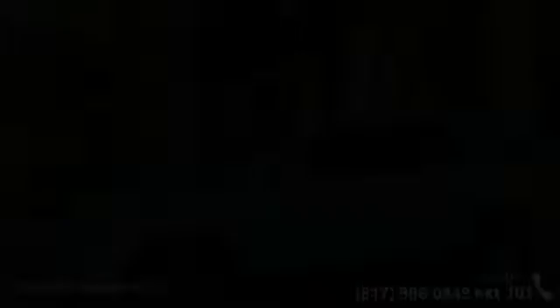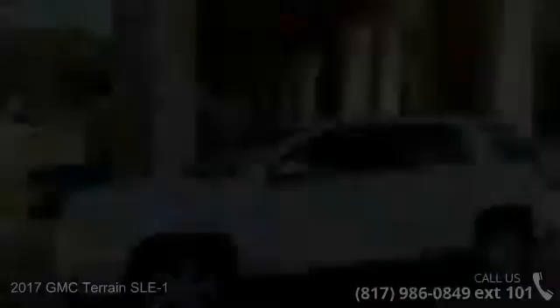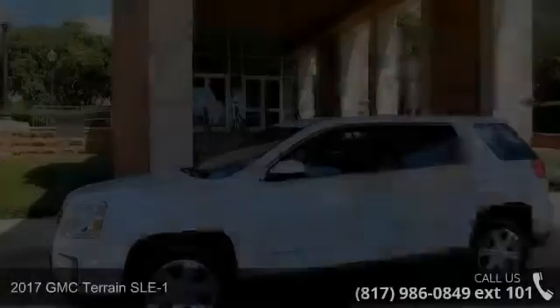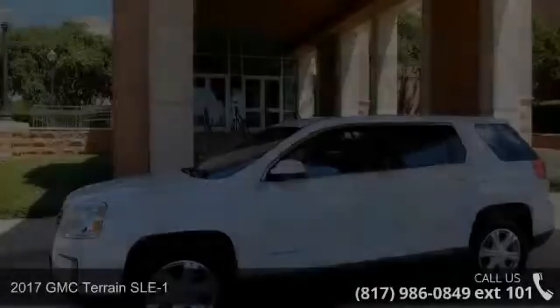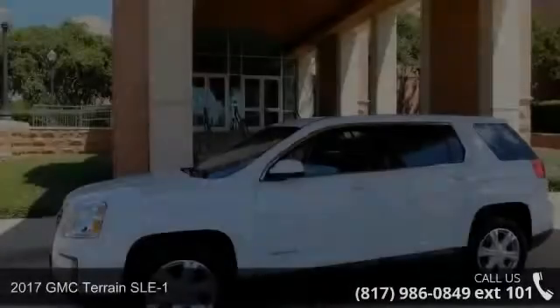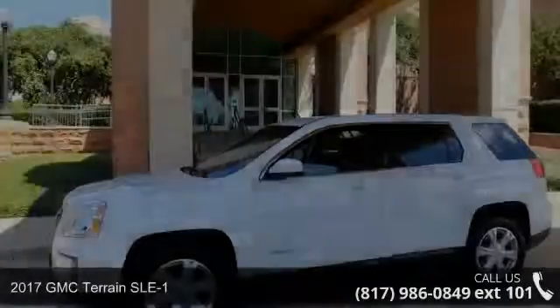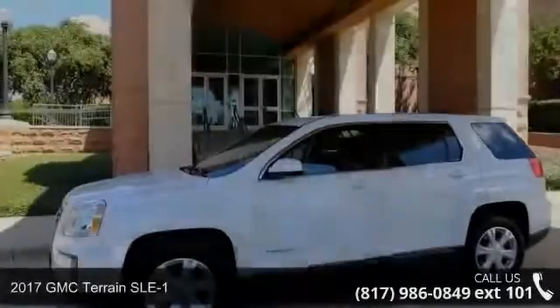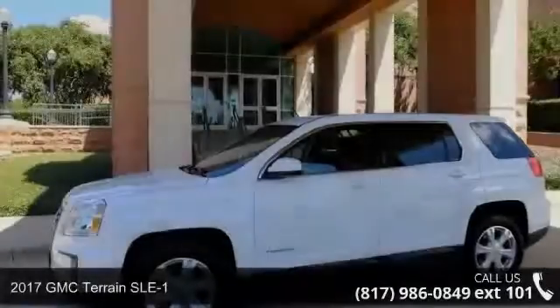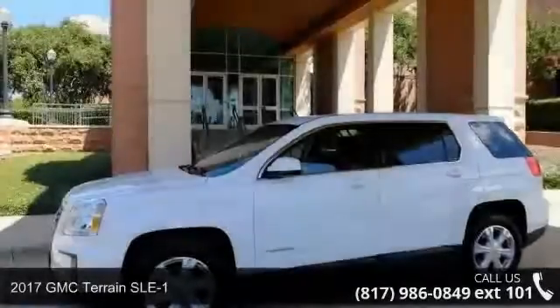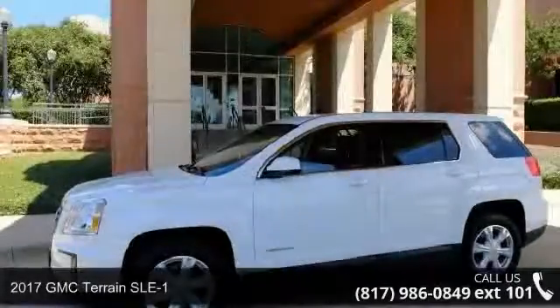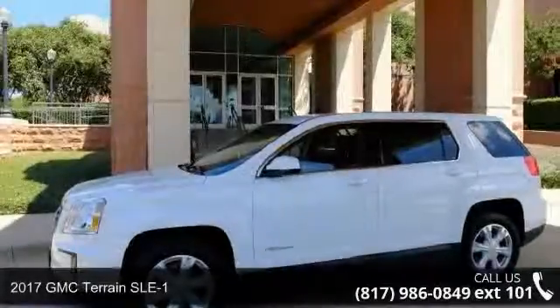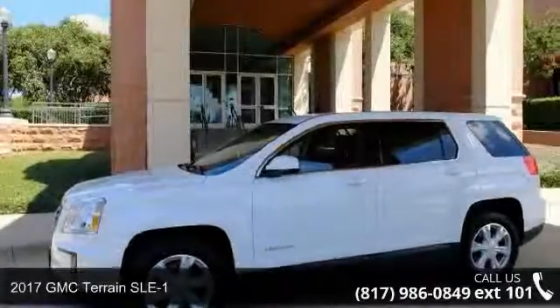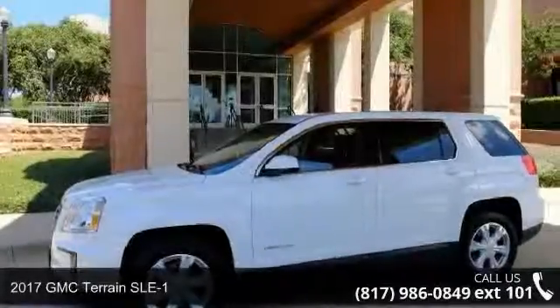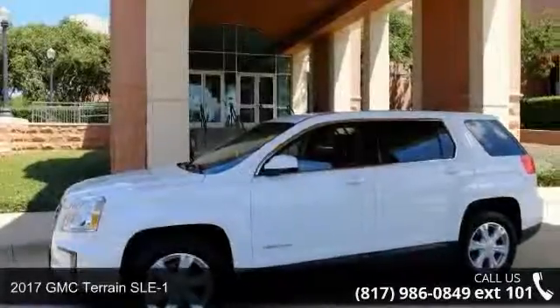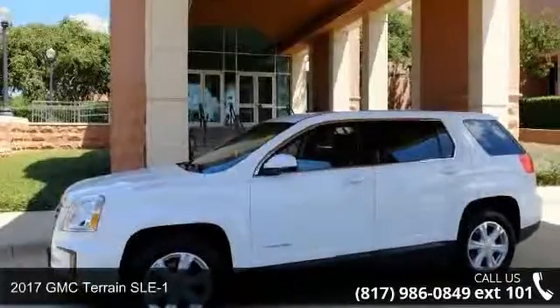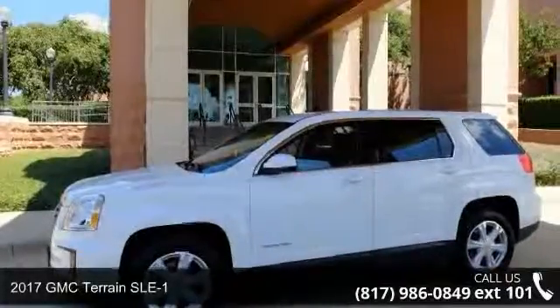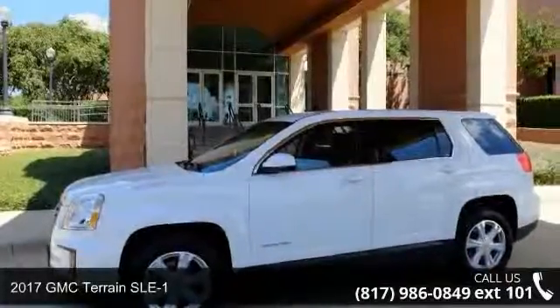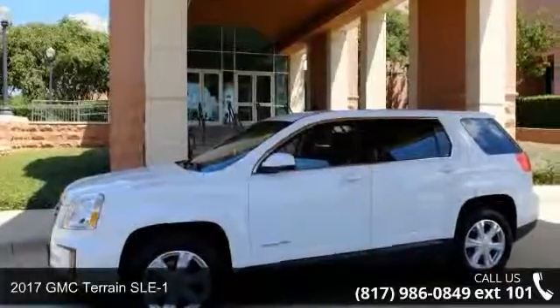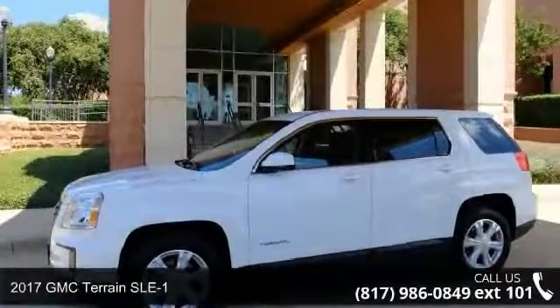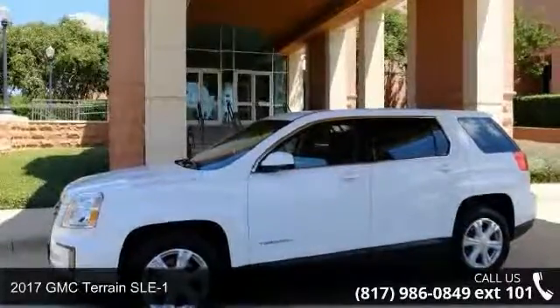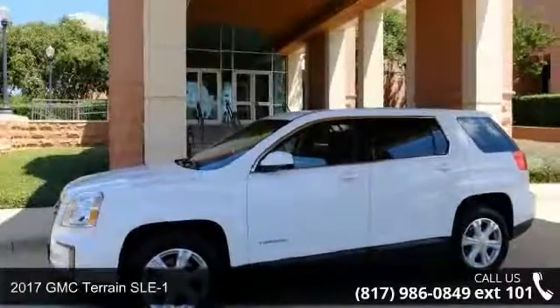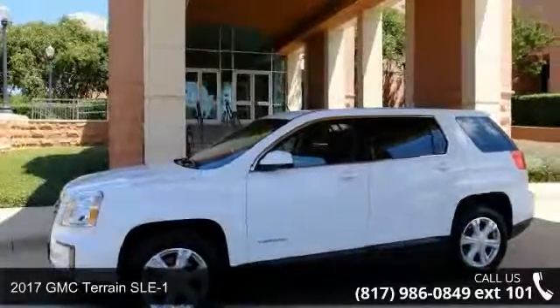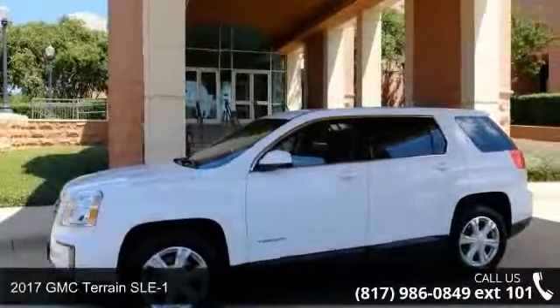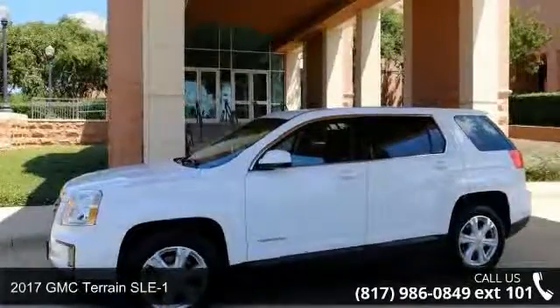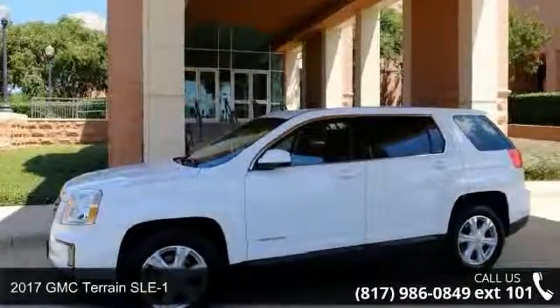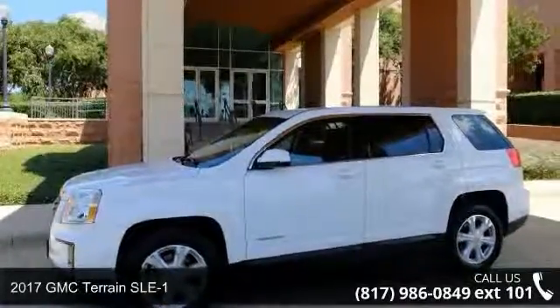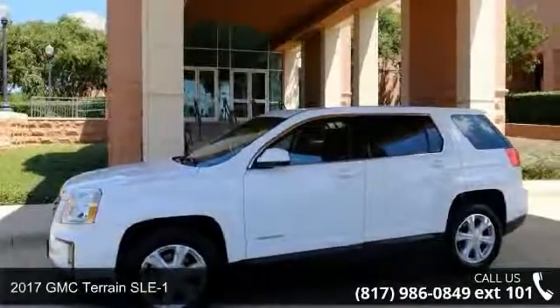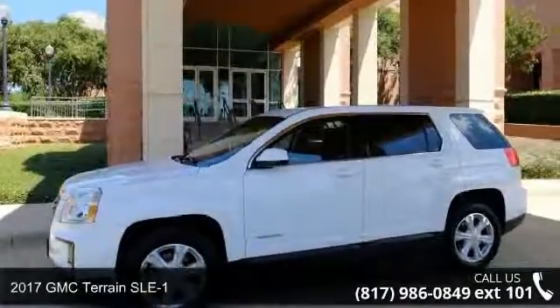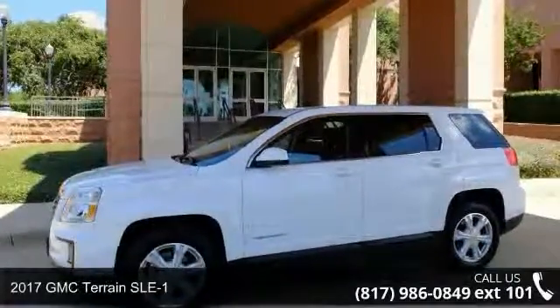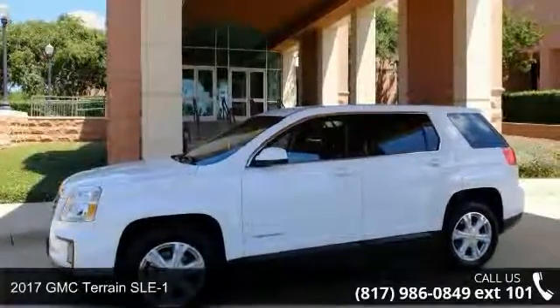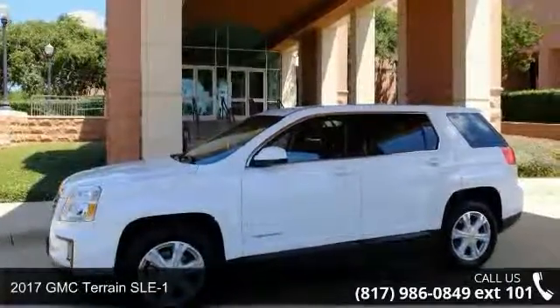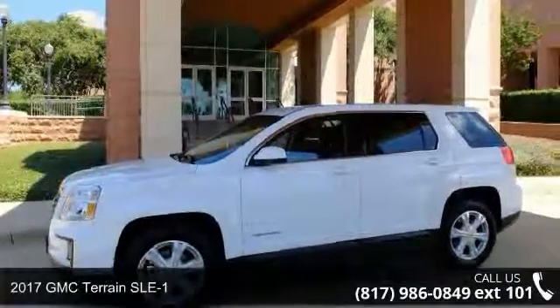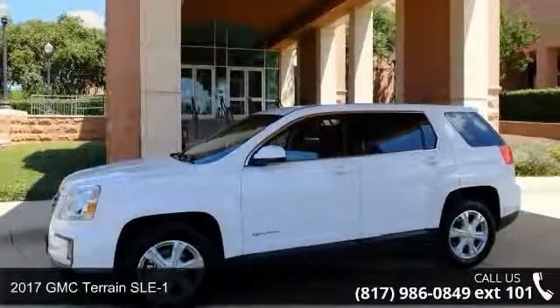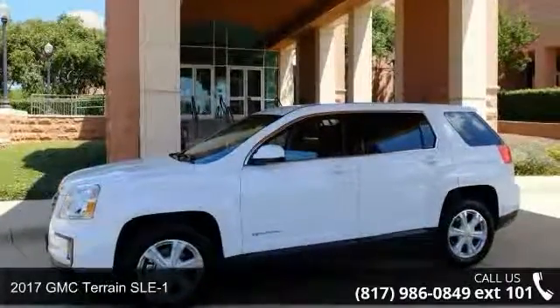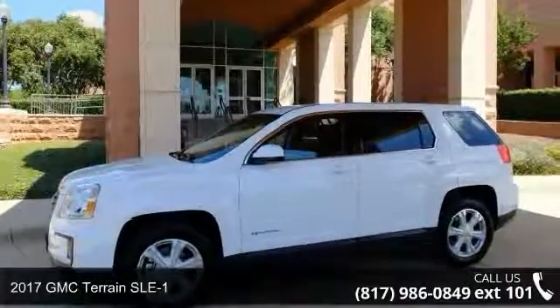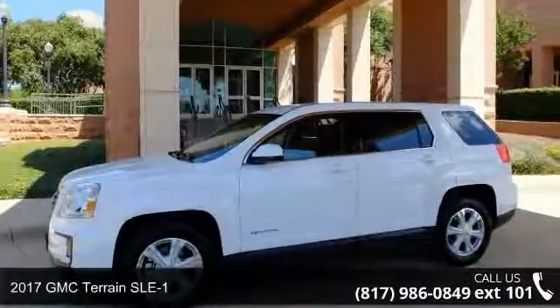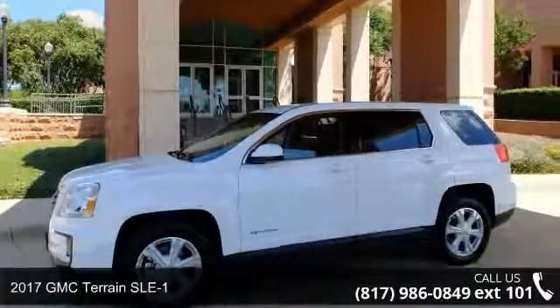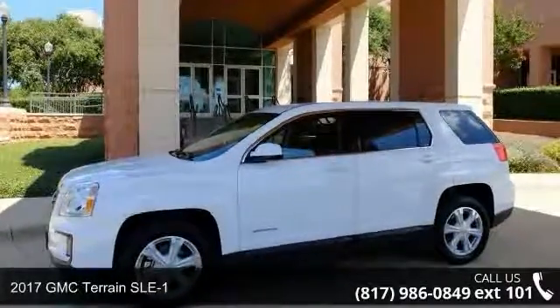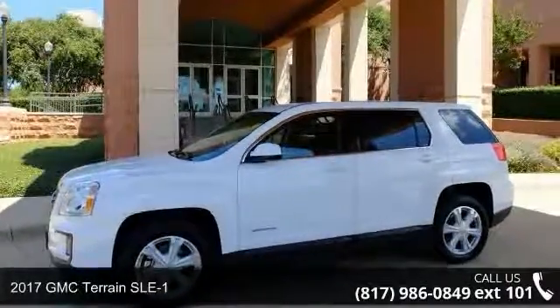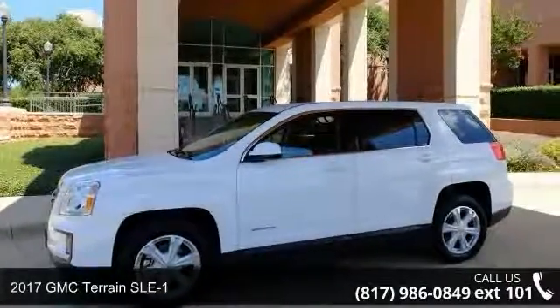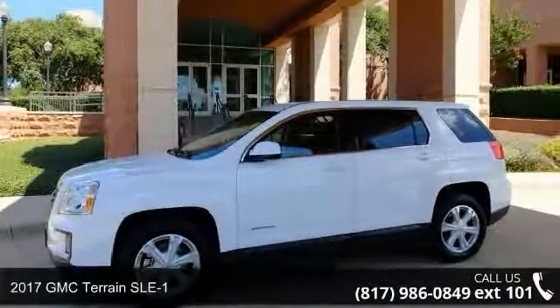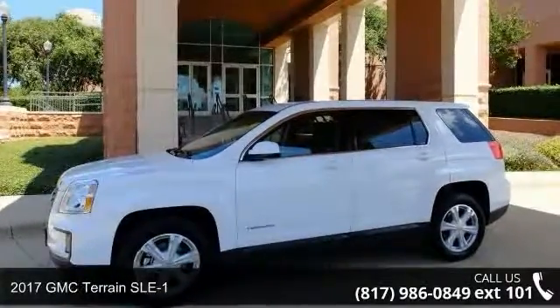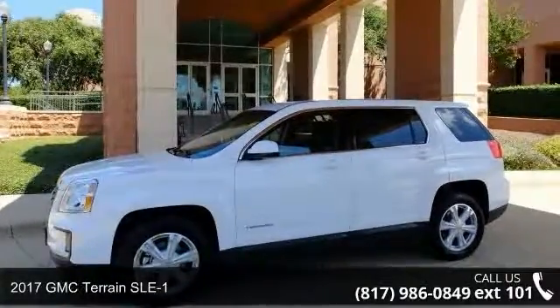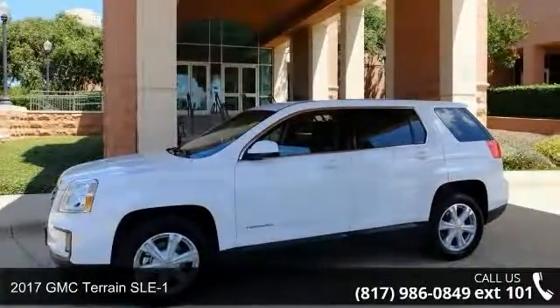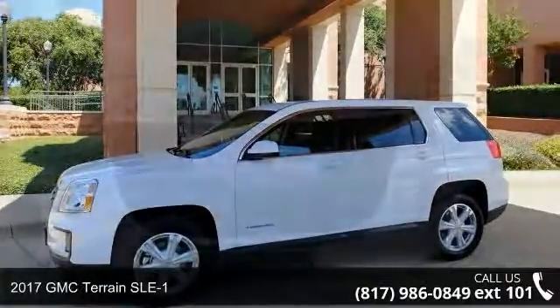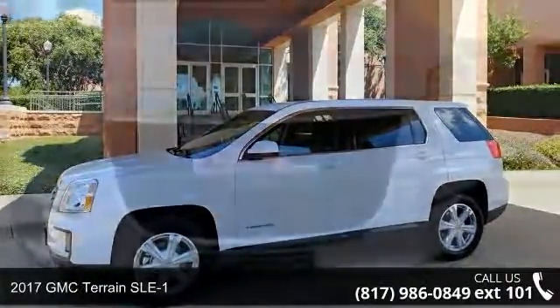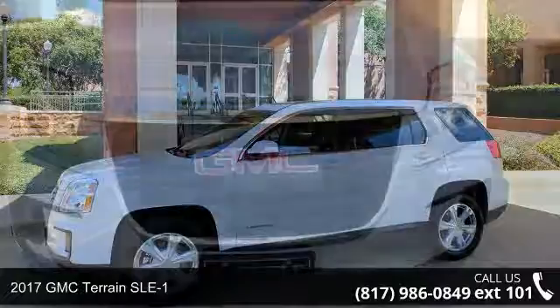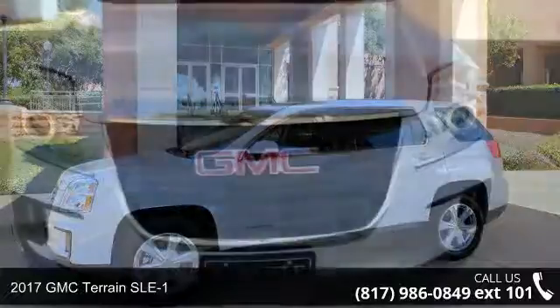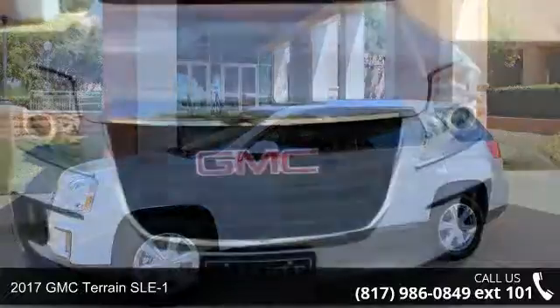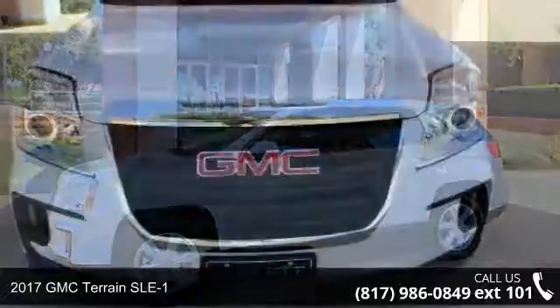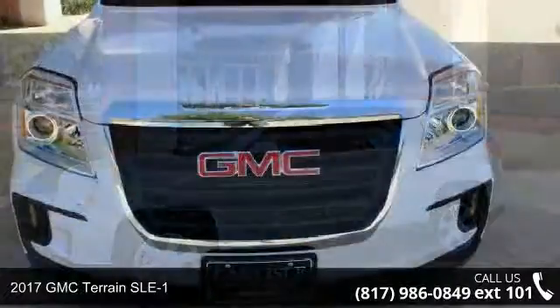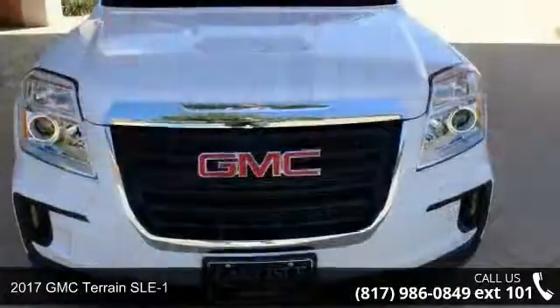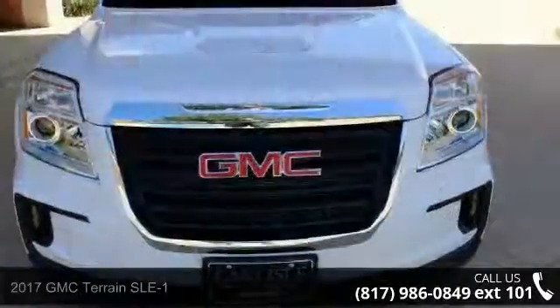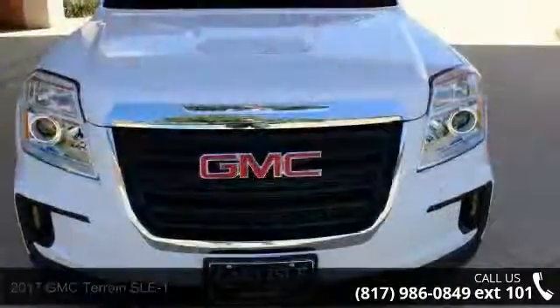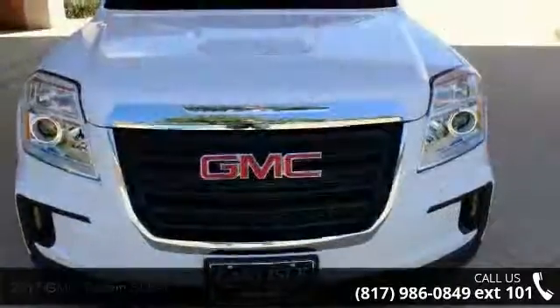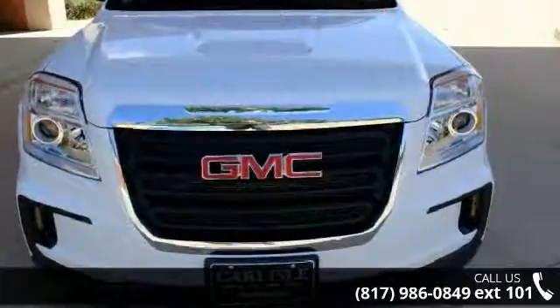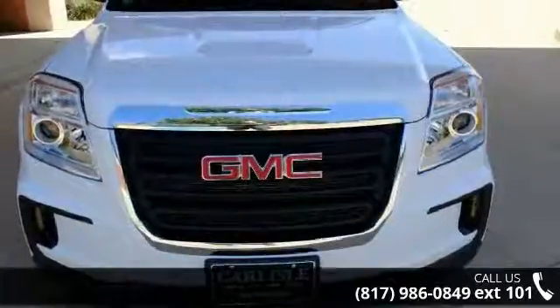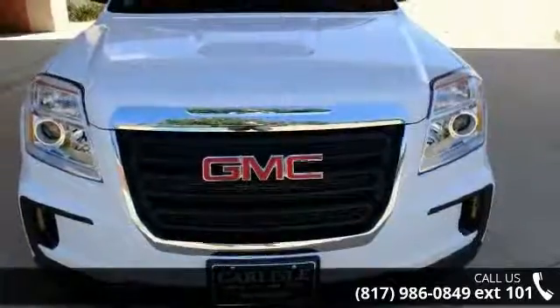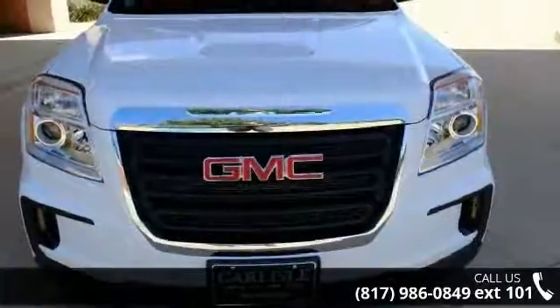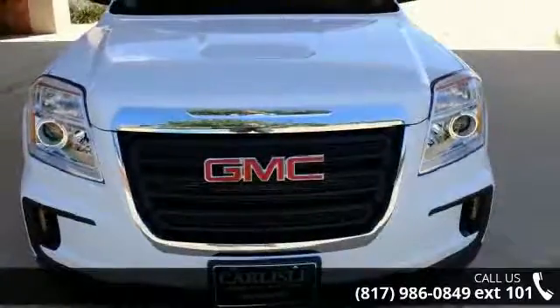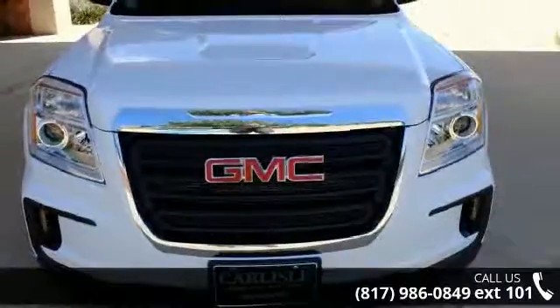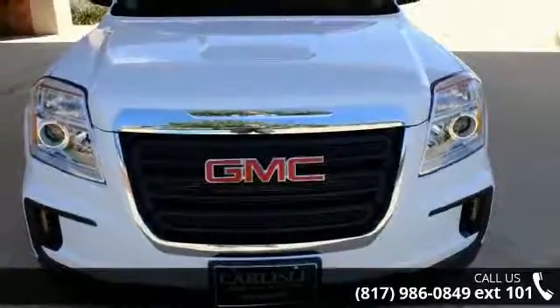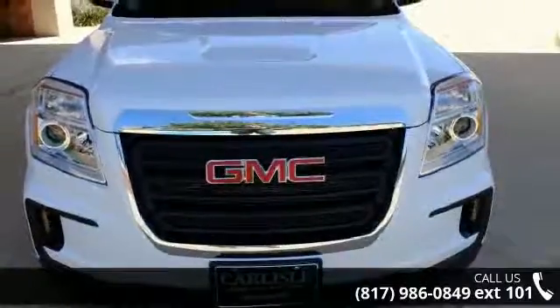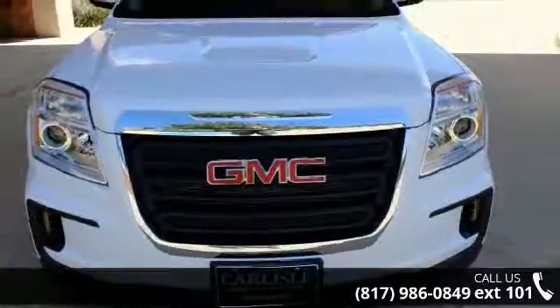Arrive in style with this 2017 GMC Terrain SLE1. This may be the set of wheels you've been looking for.